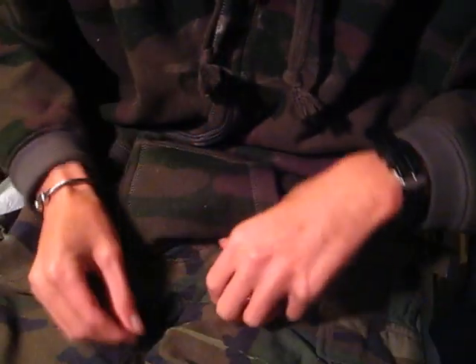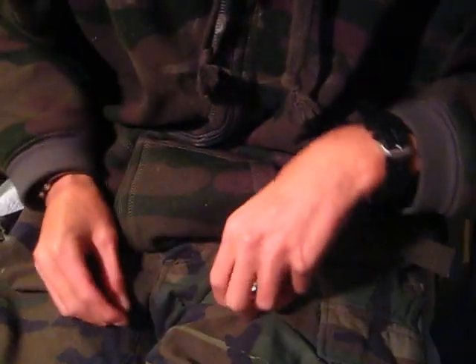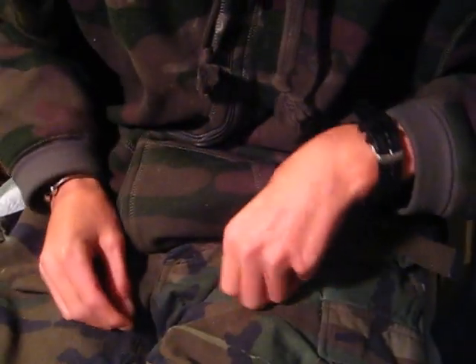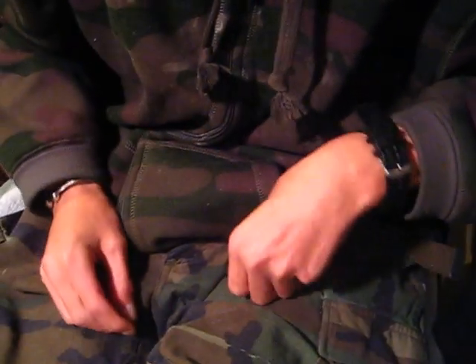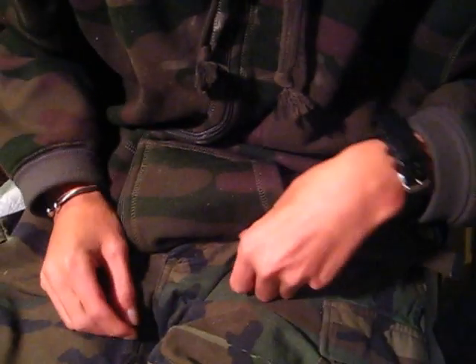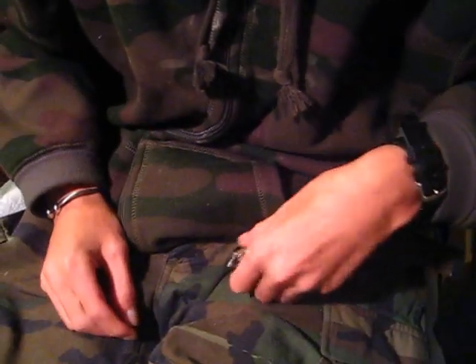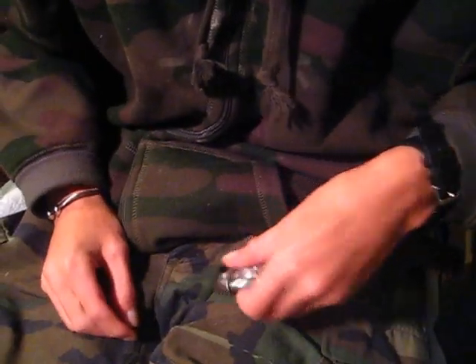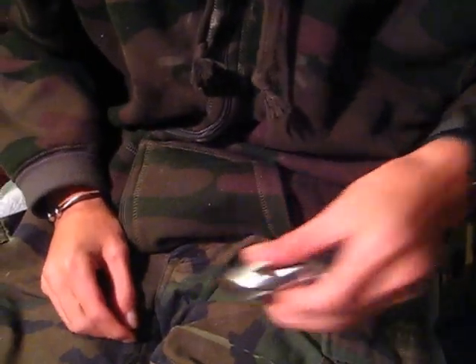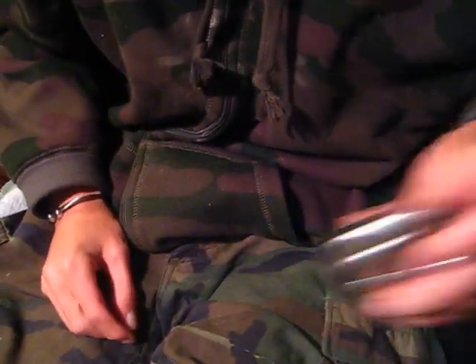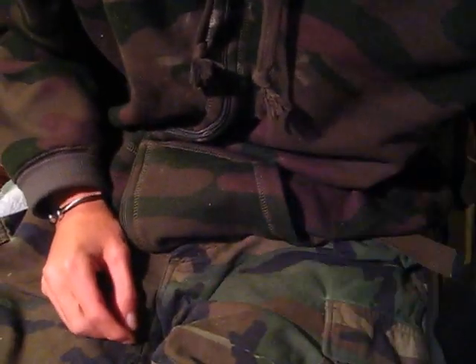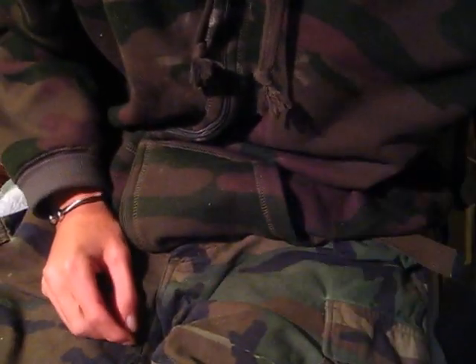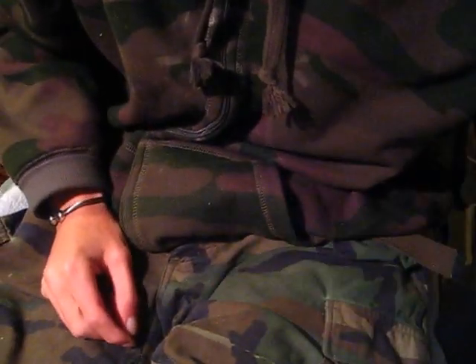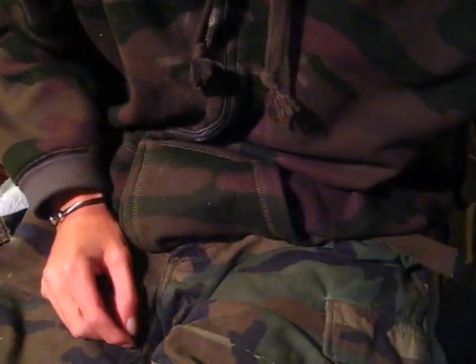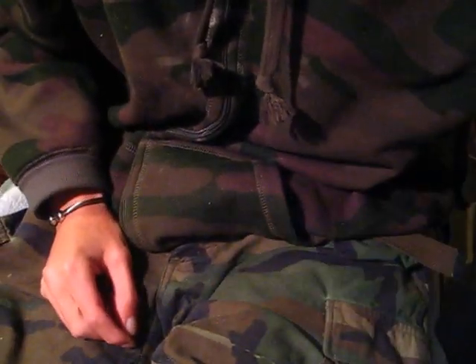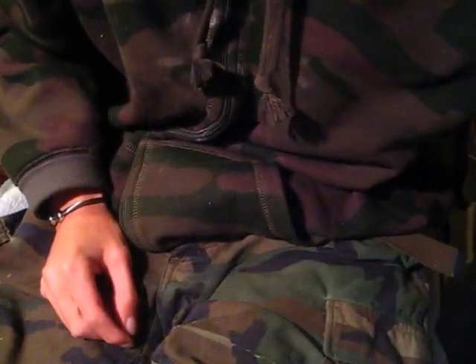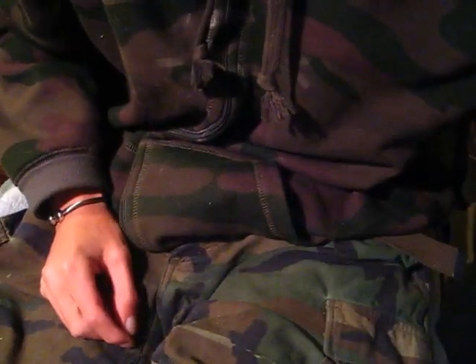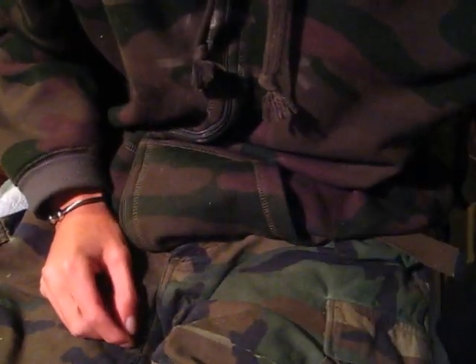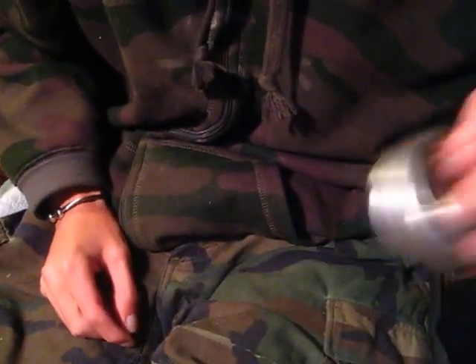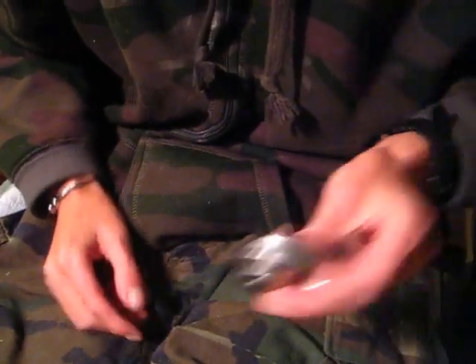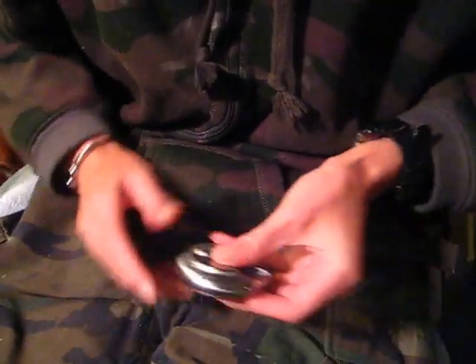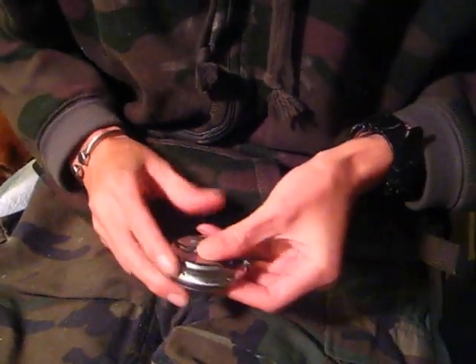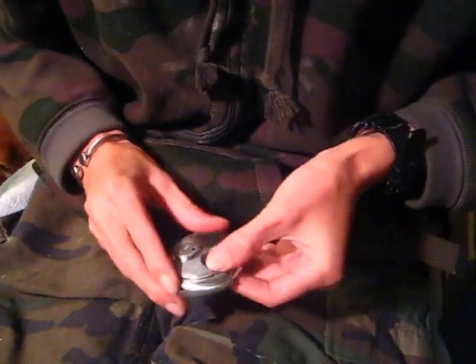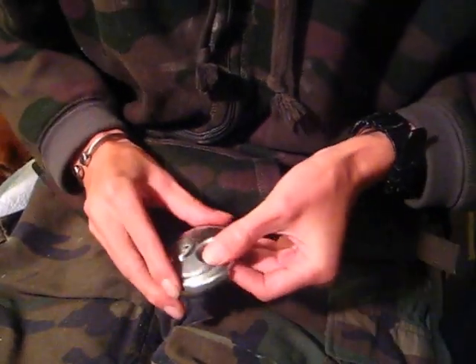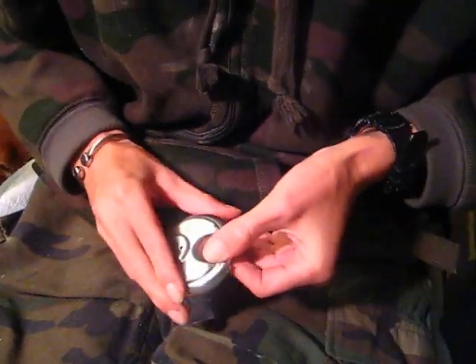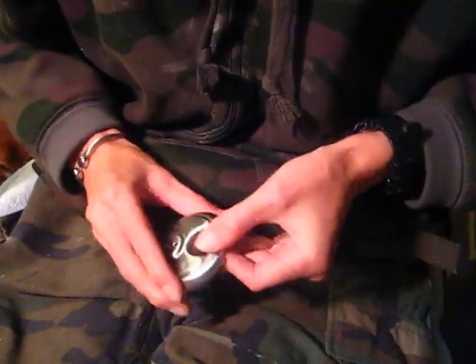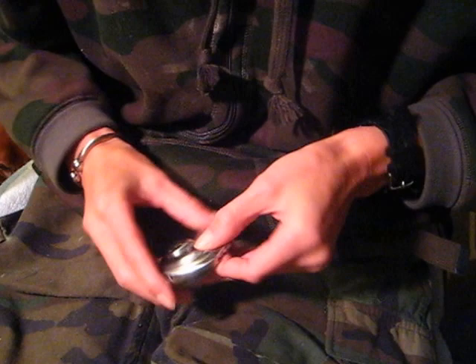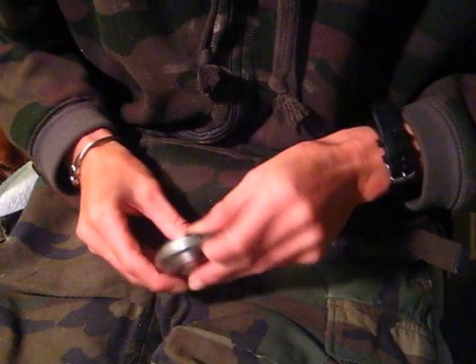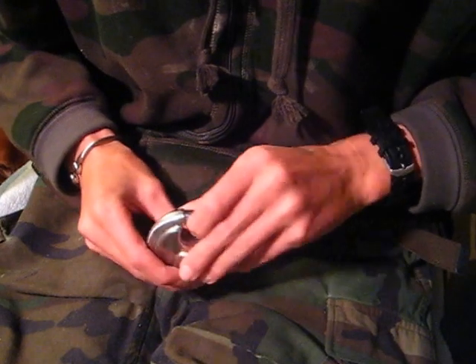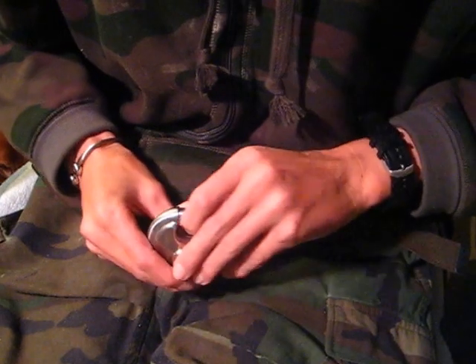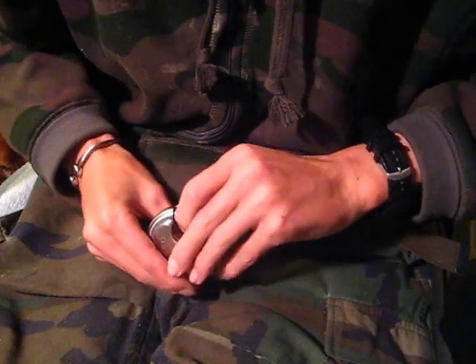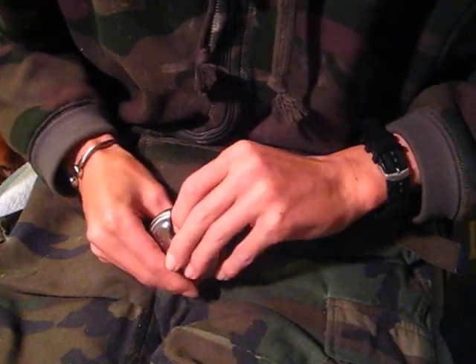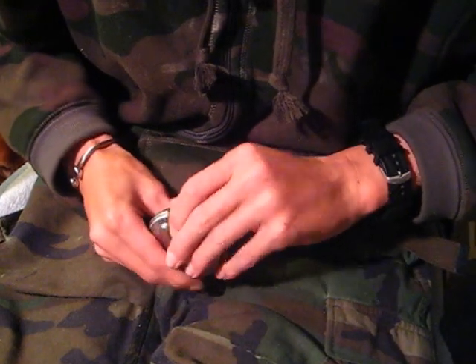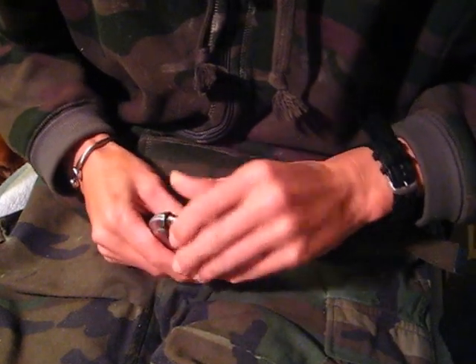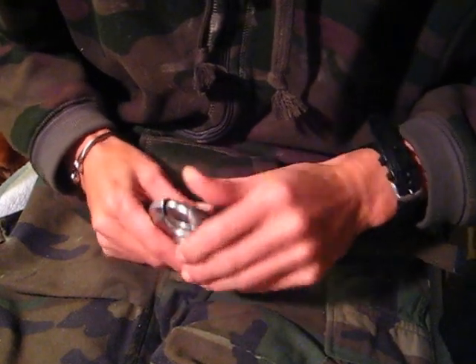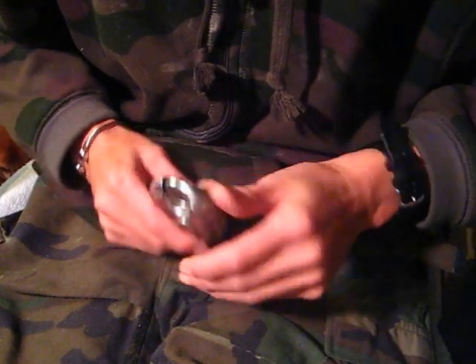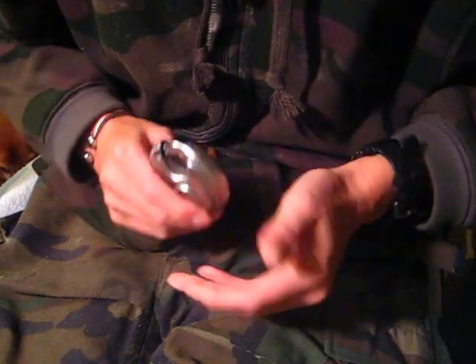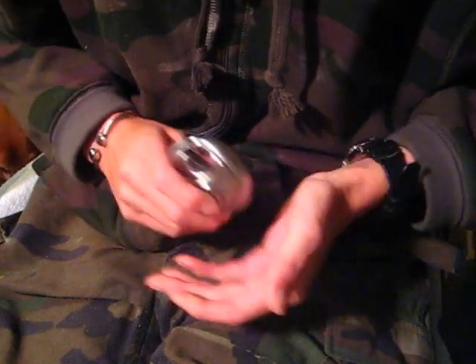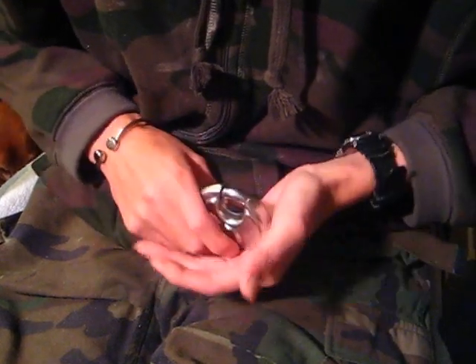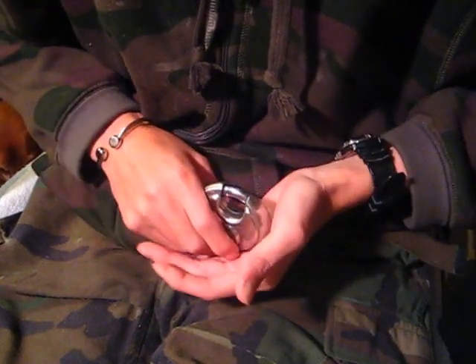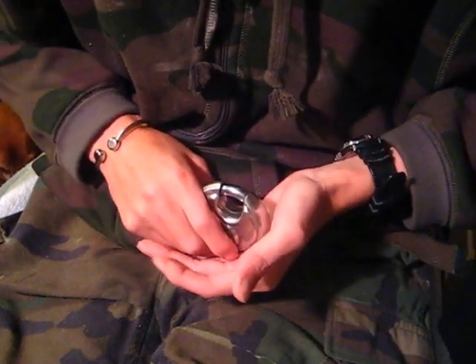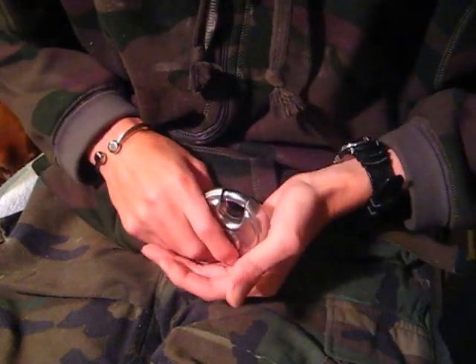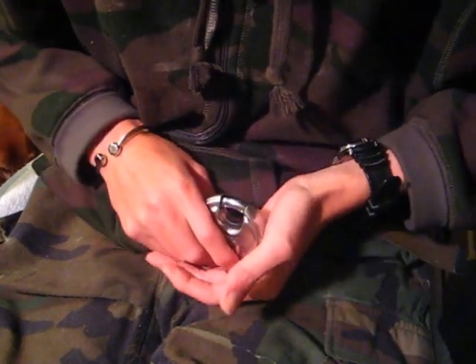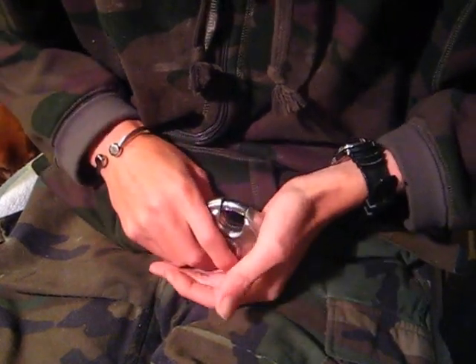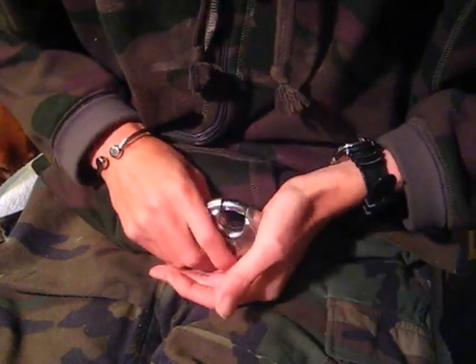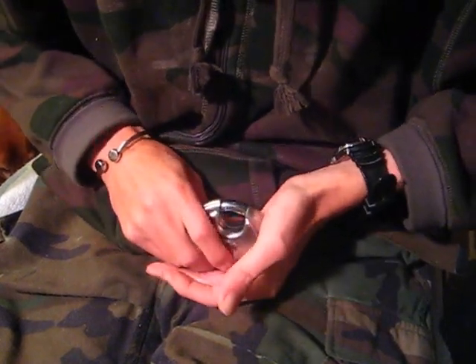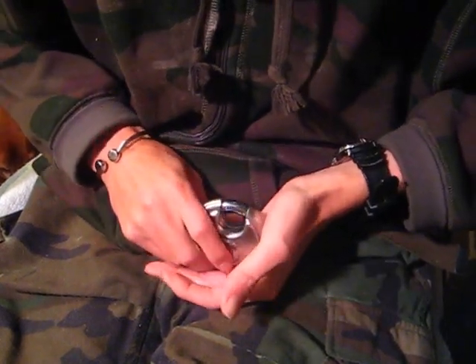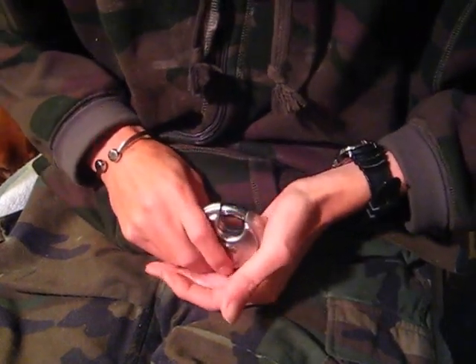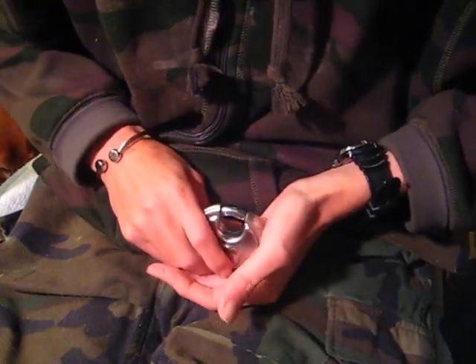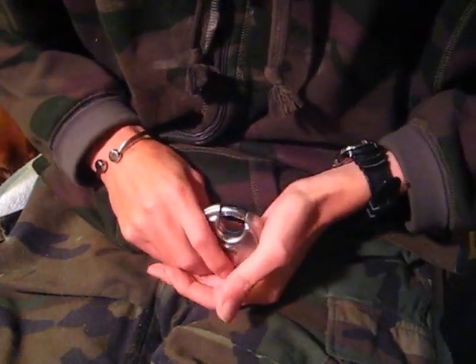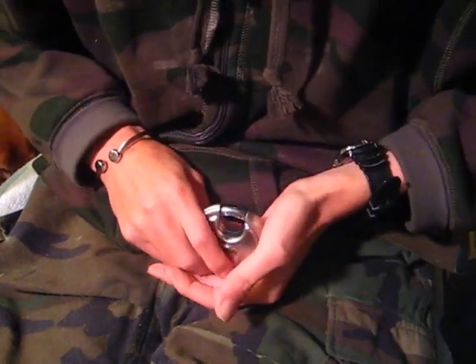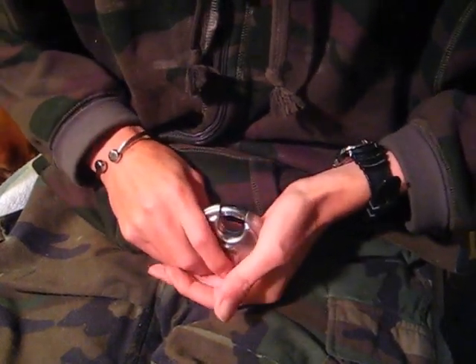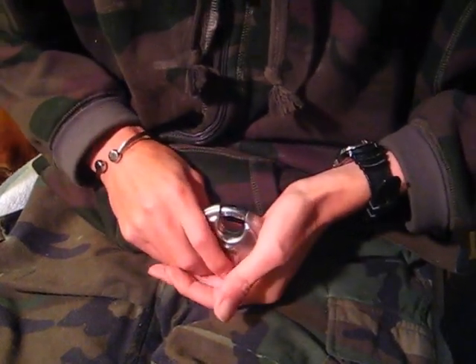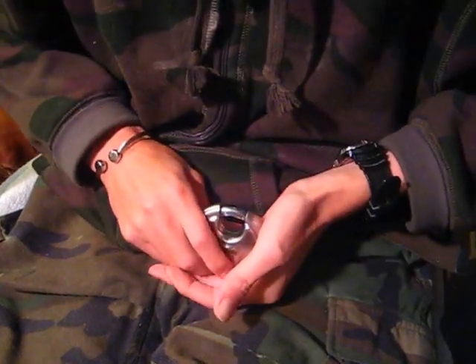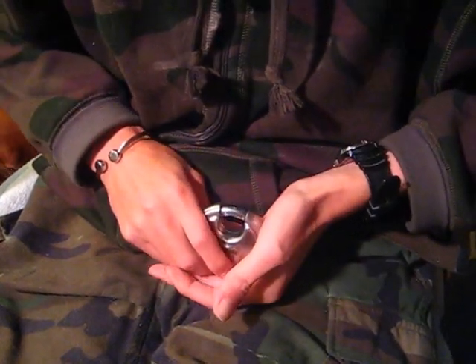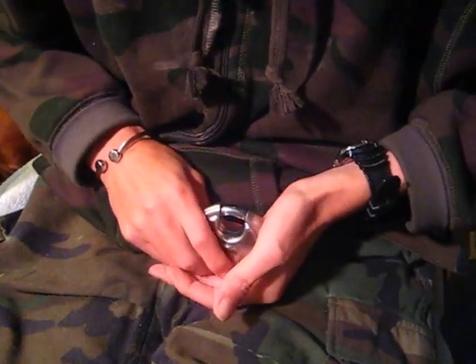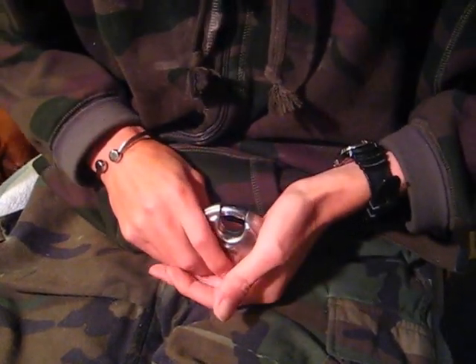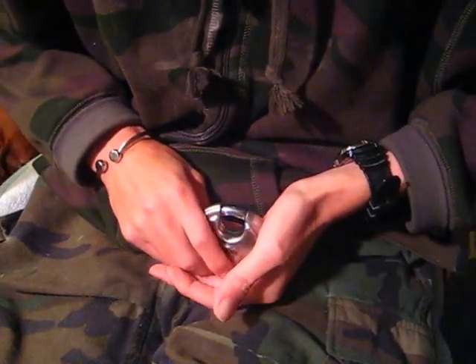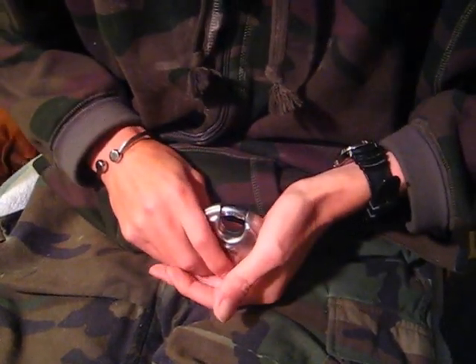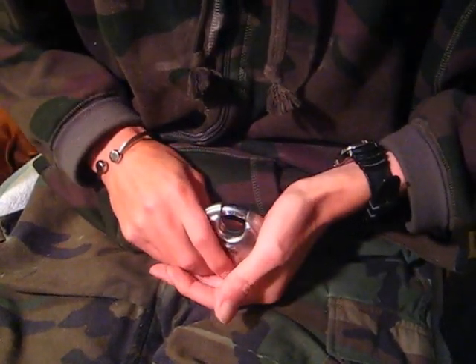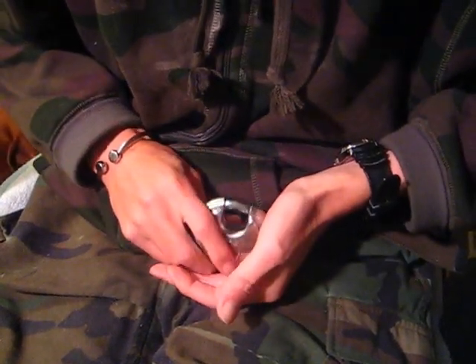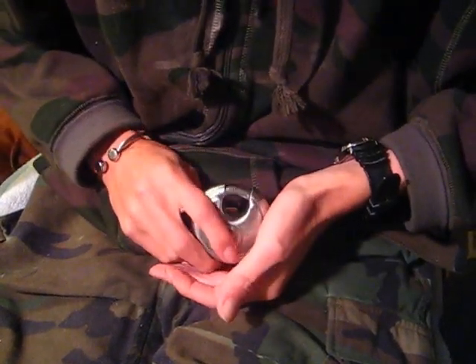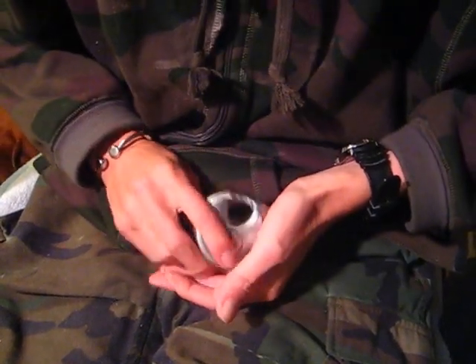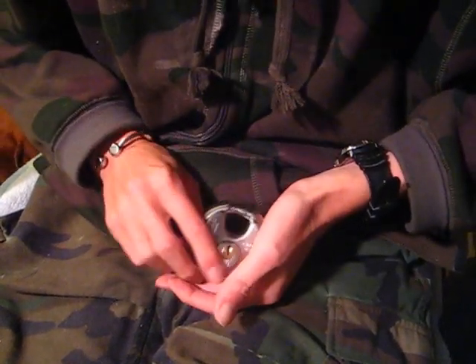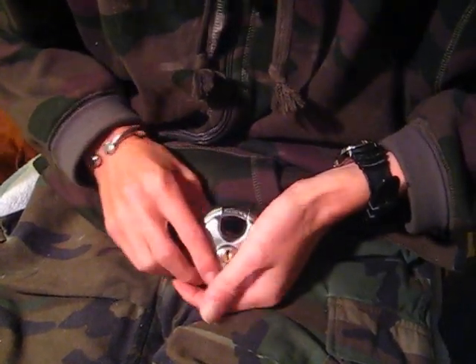So there it is — picked open. And as always, you guys, thanks for watching and you guys have a good one.